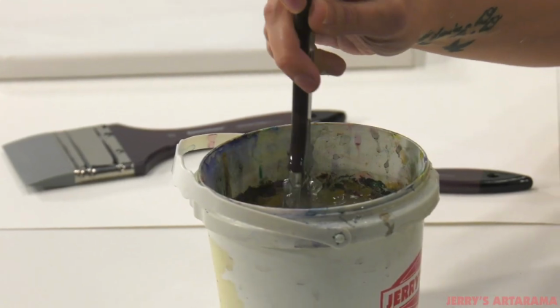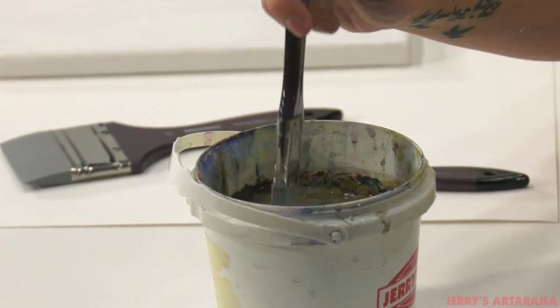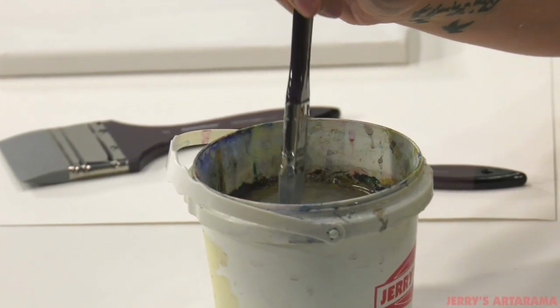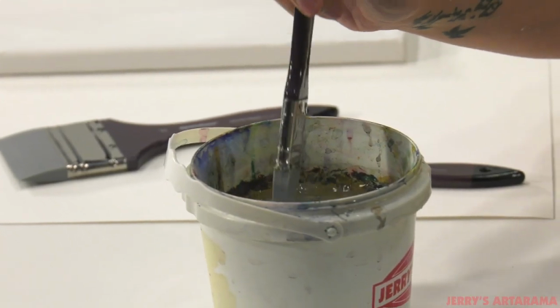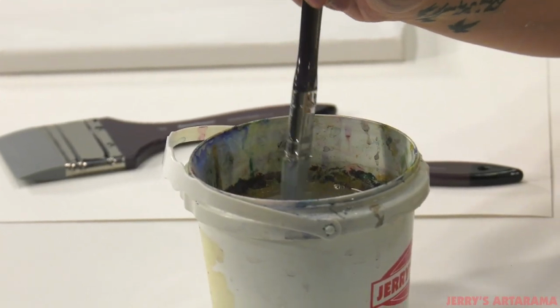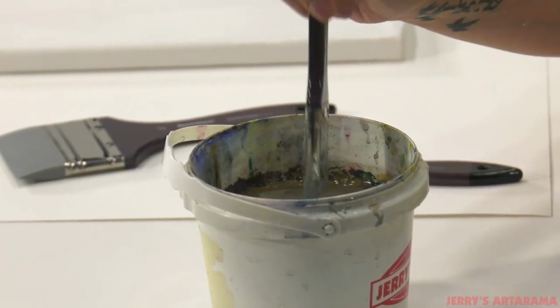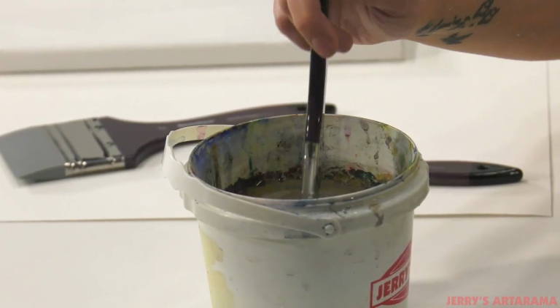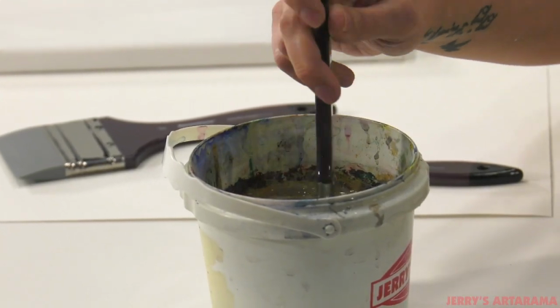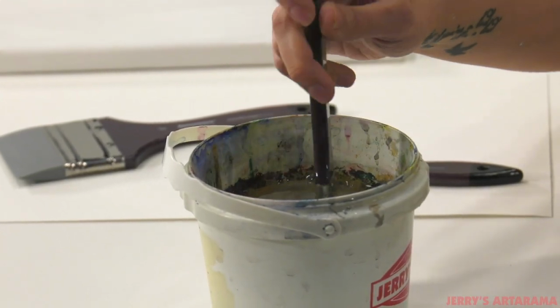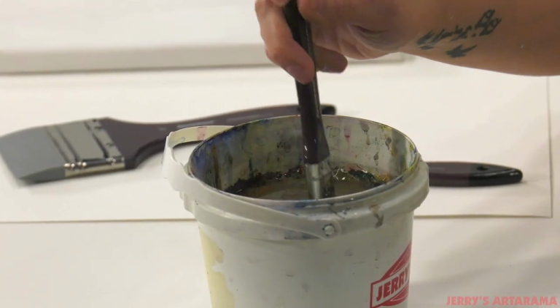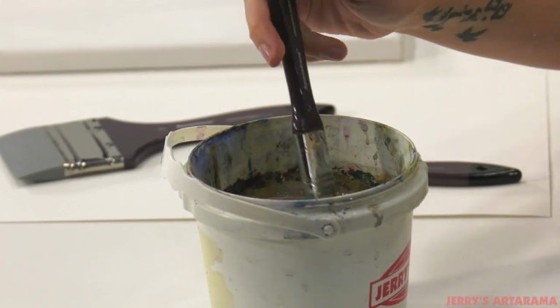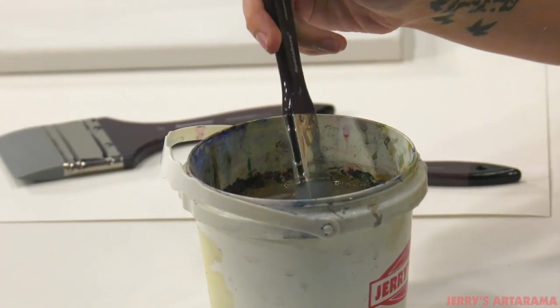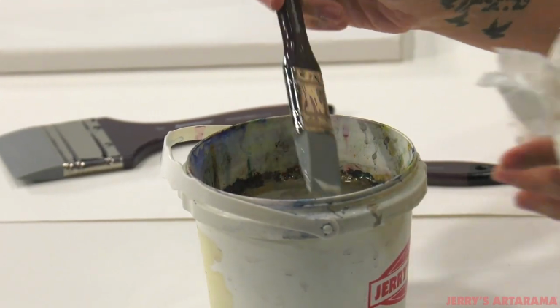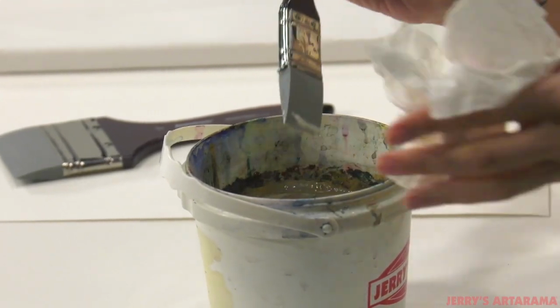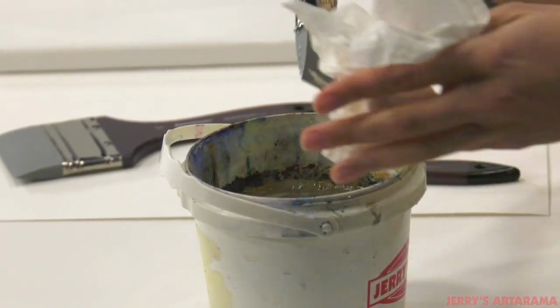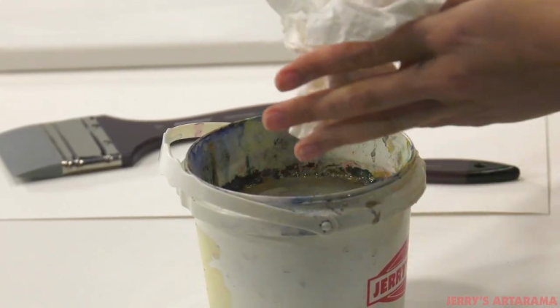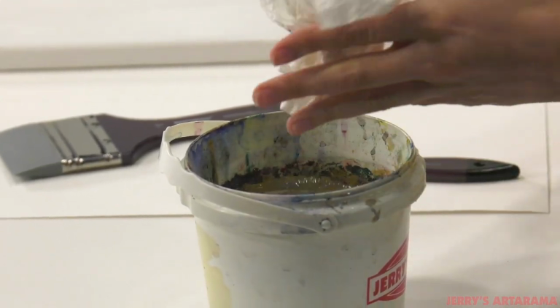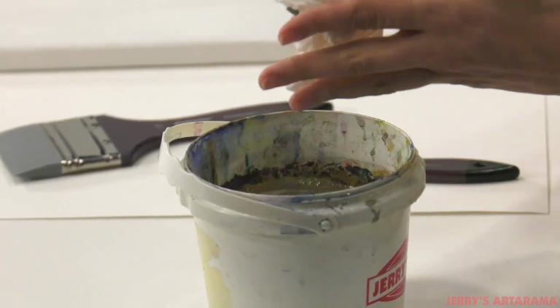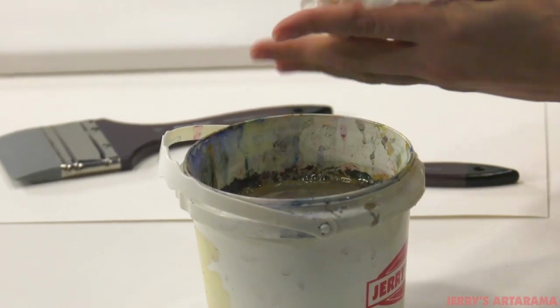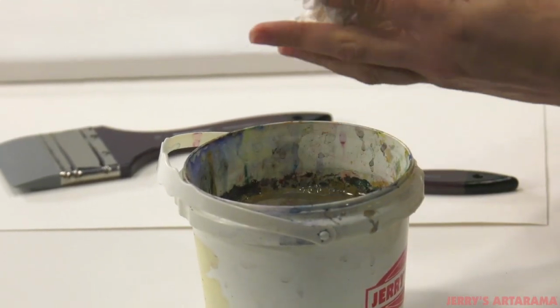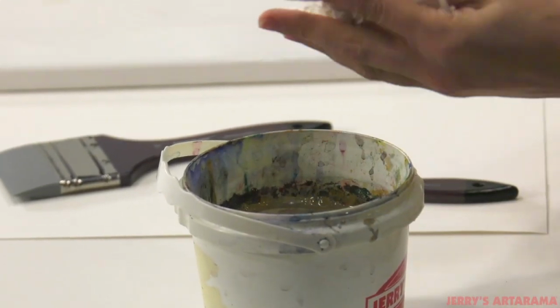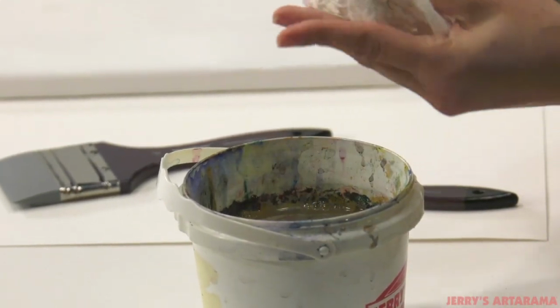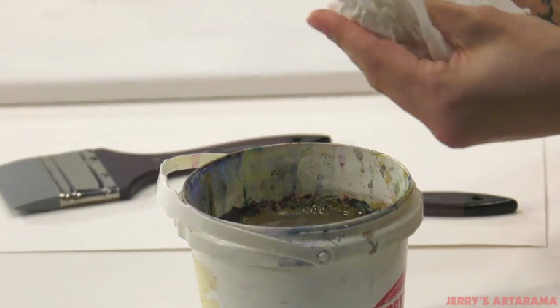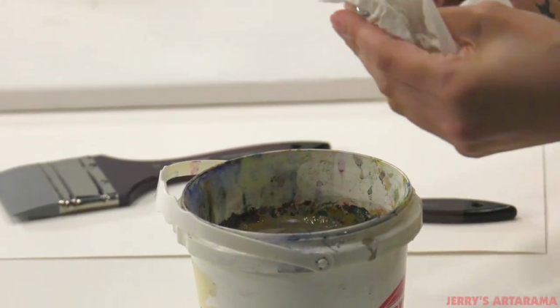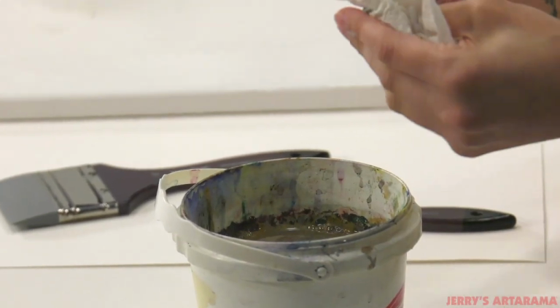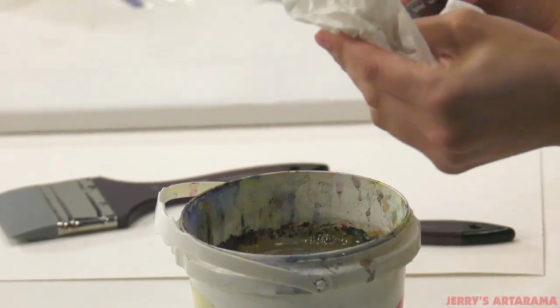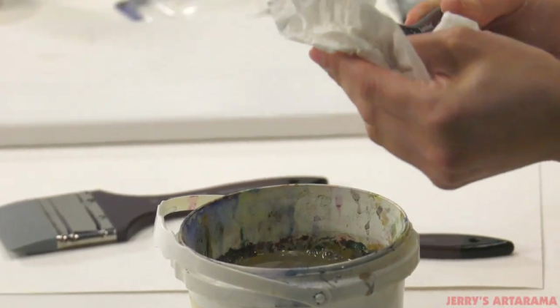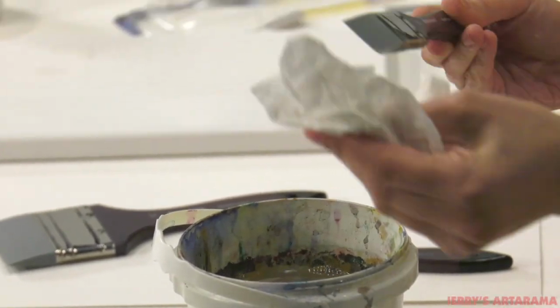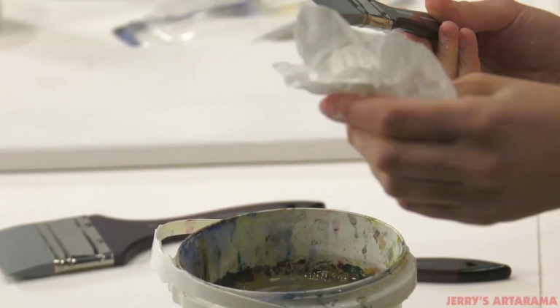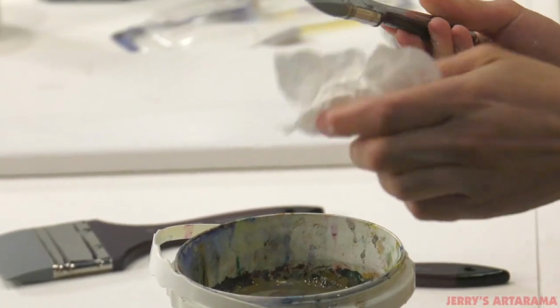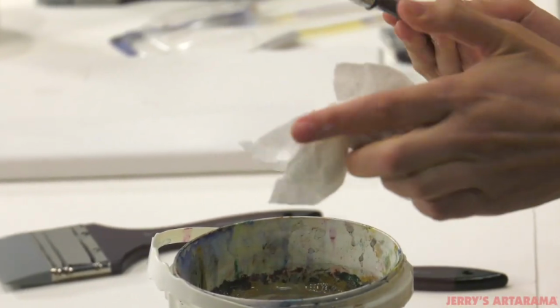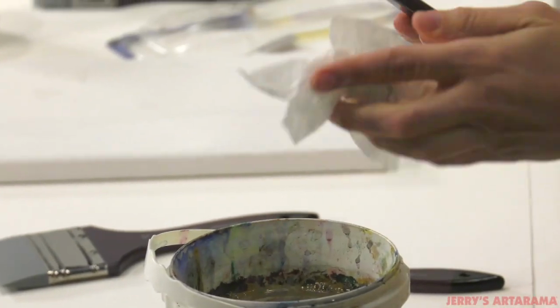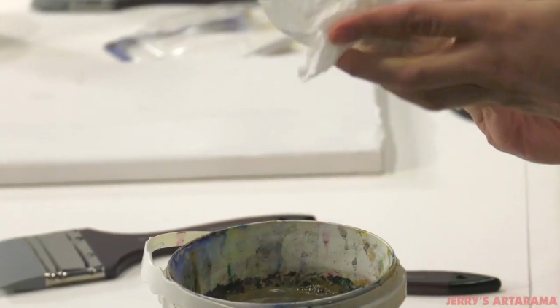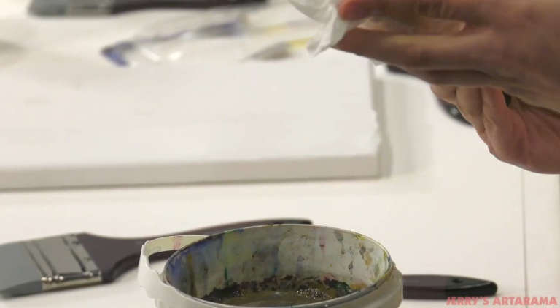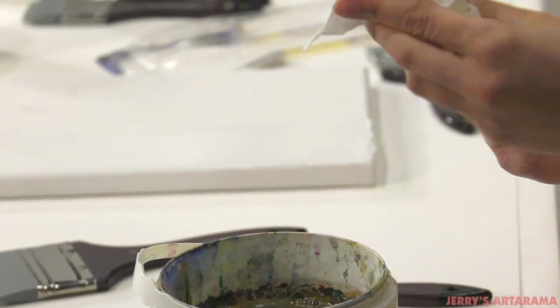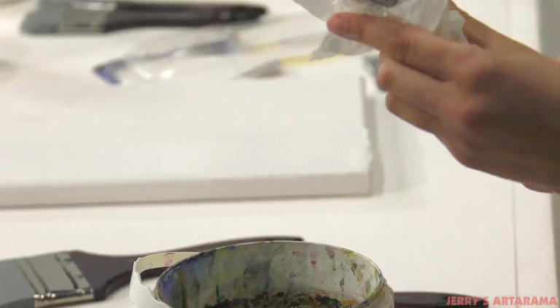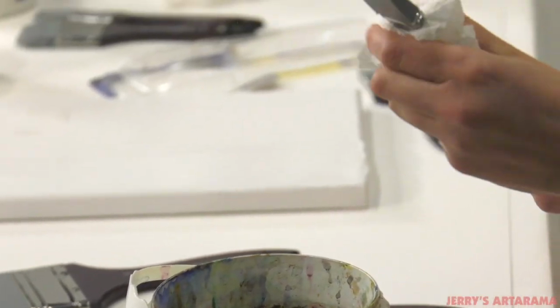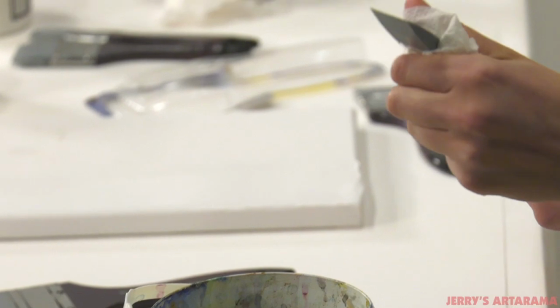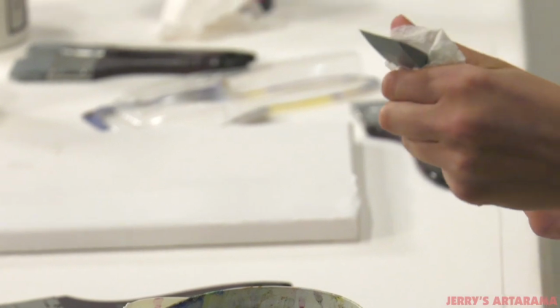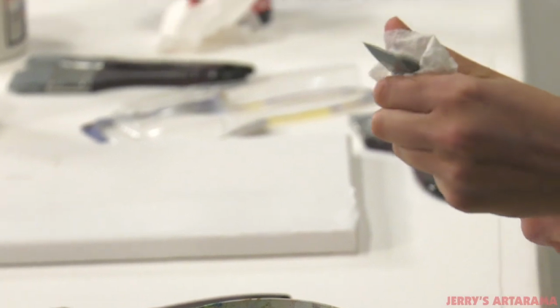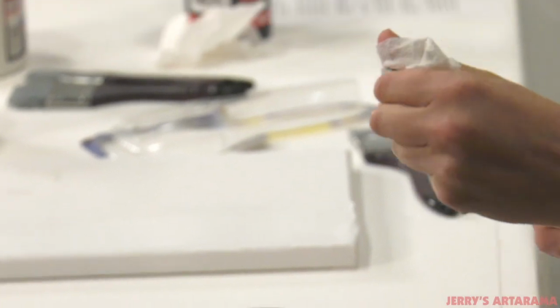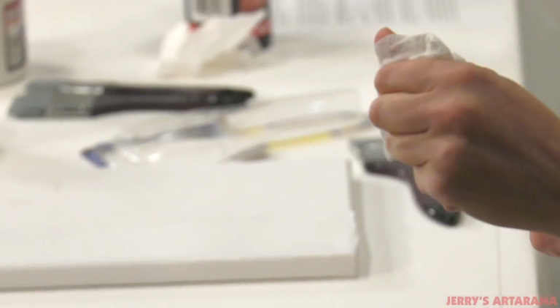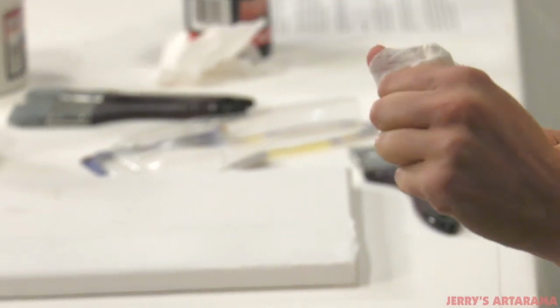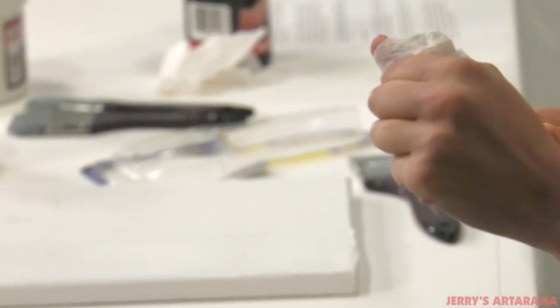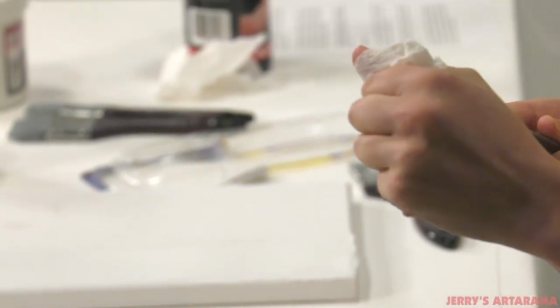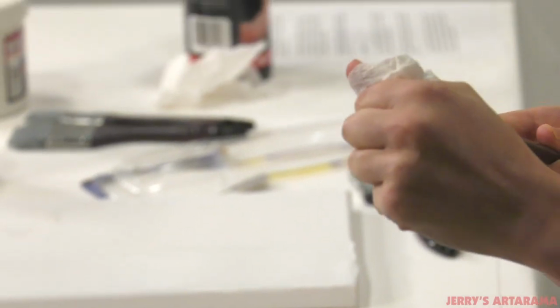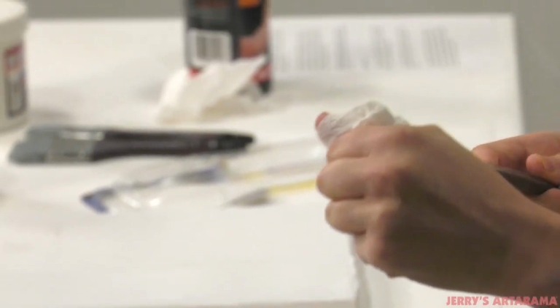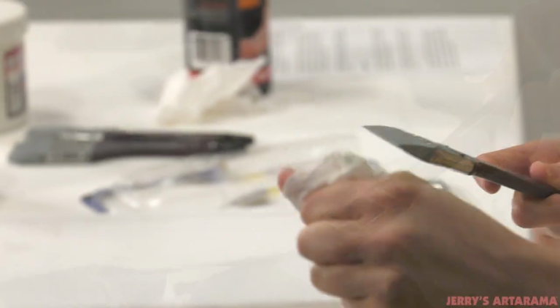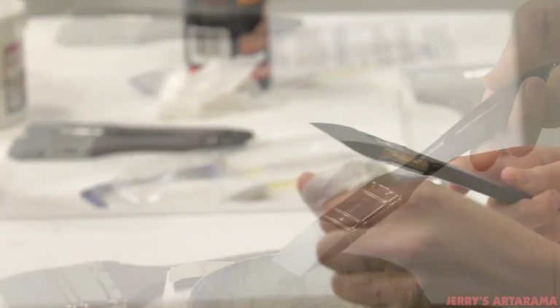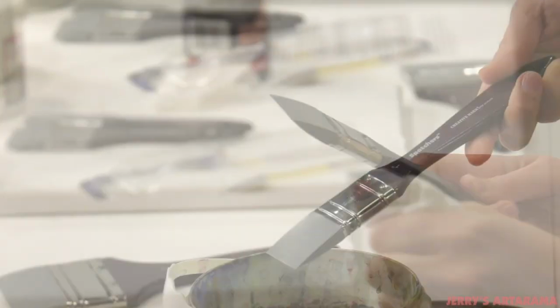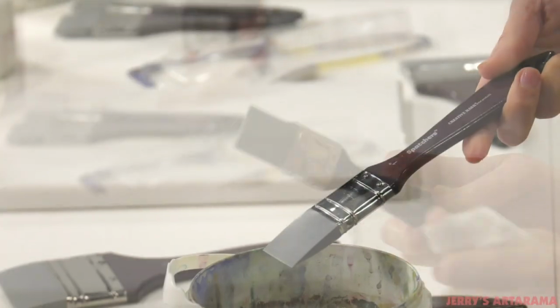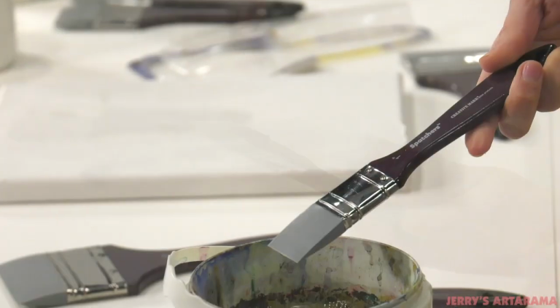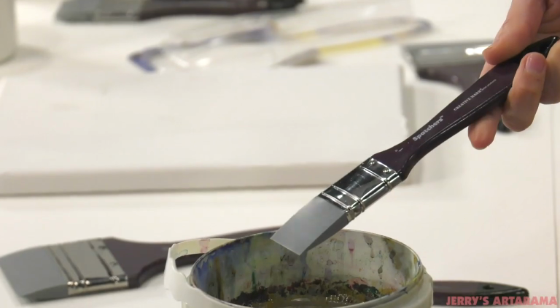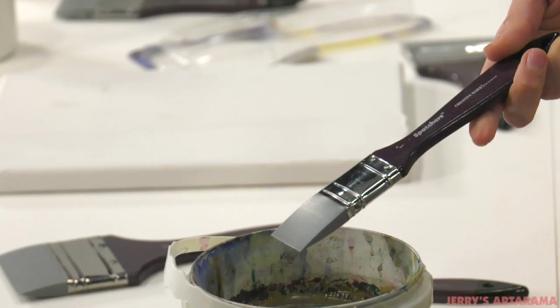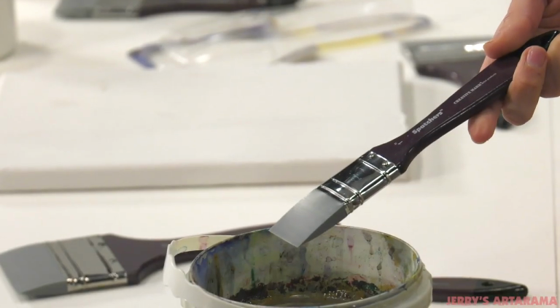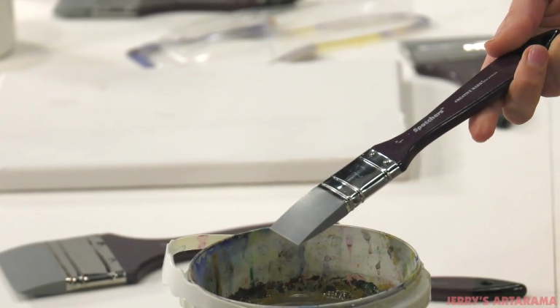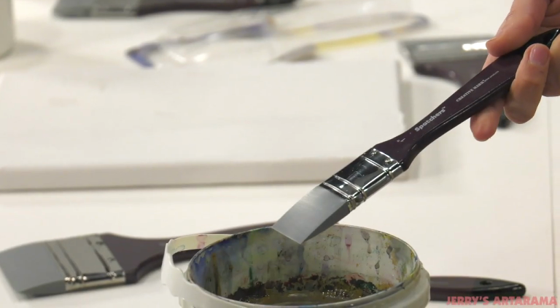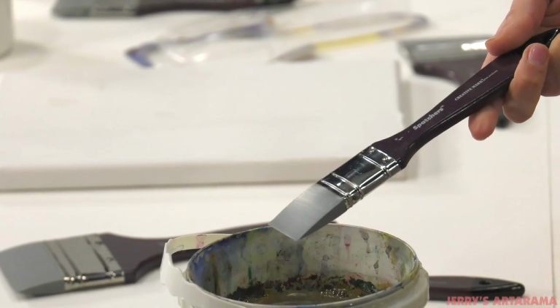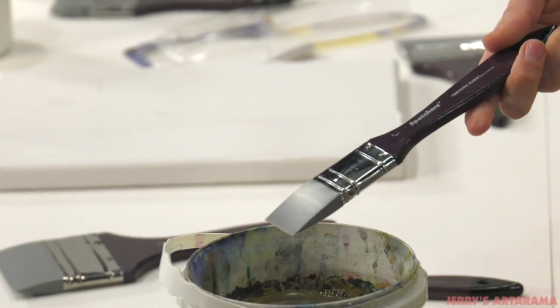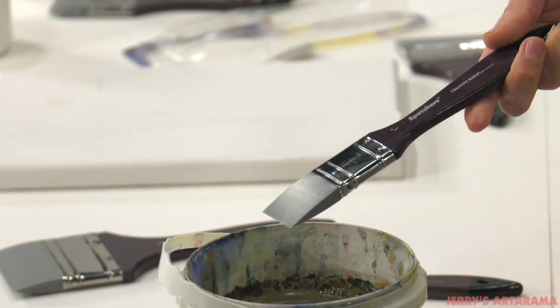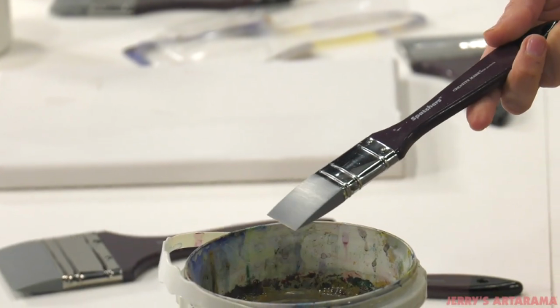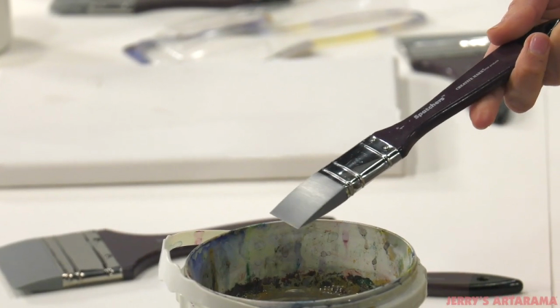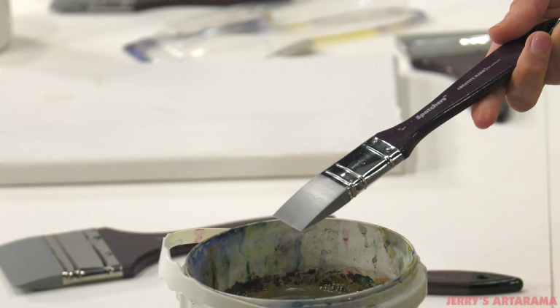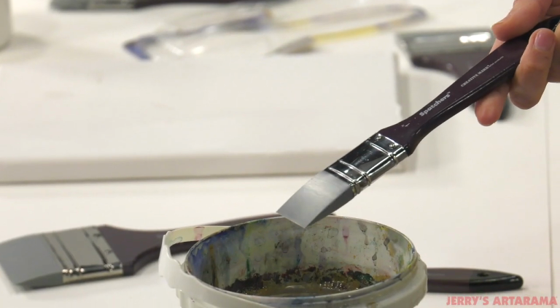Cleaning the FXFX Spatchers is easy. Wipe off oils with a solvent after use, or easily clean the durable silicone tips with soapy water.